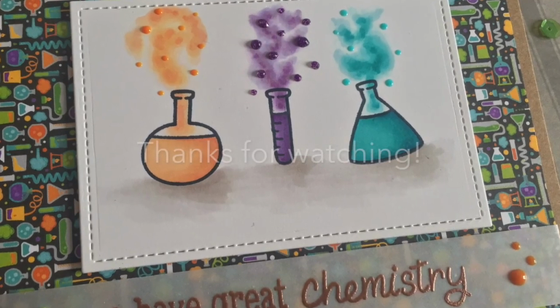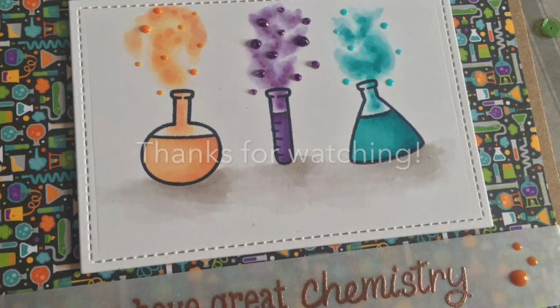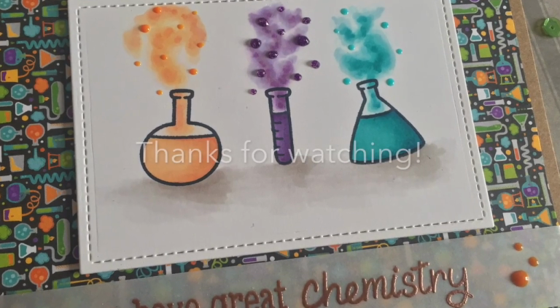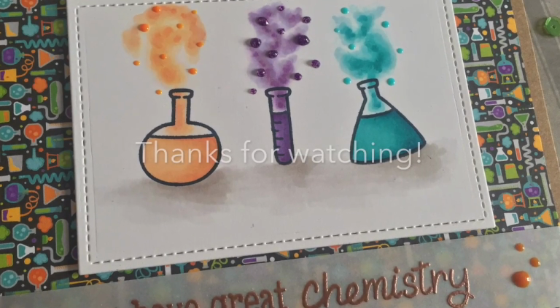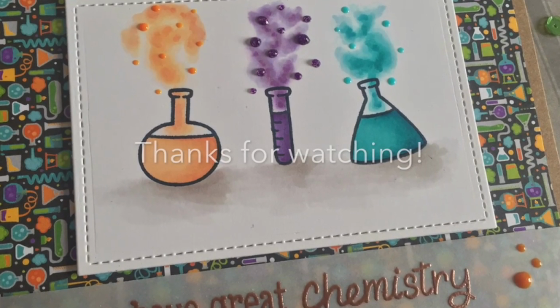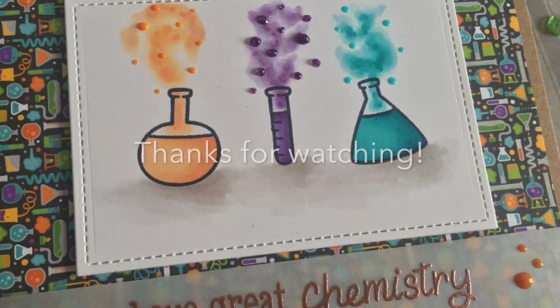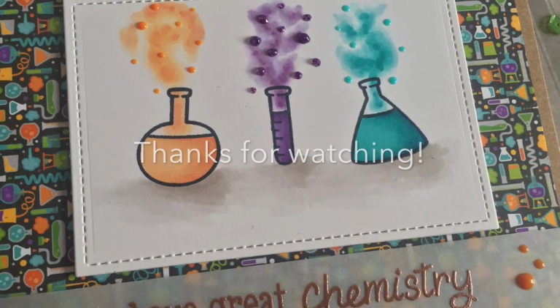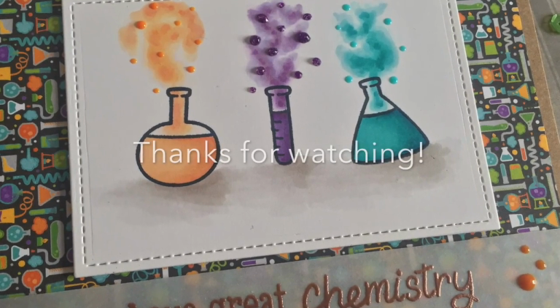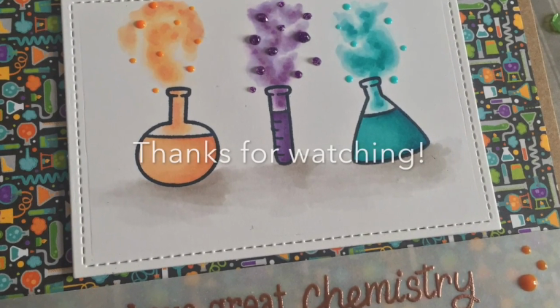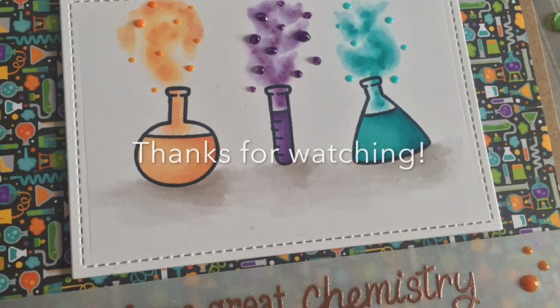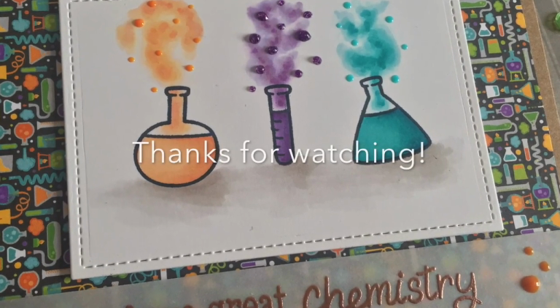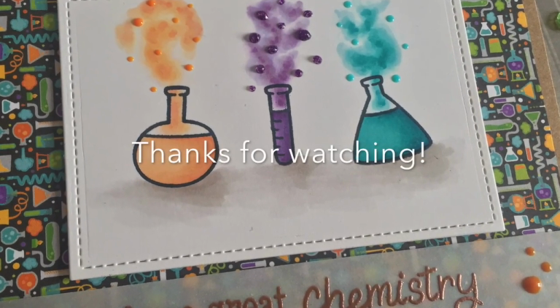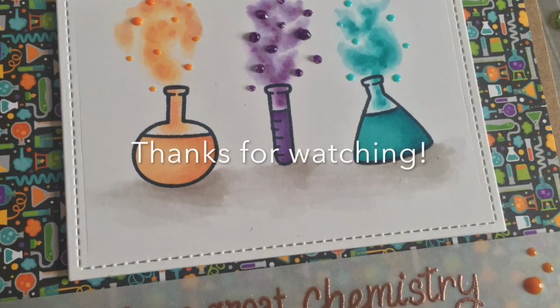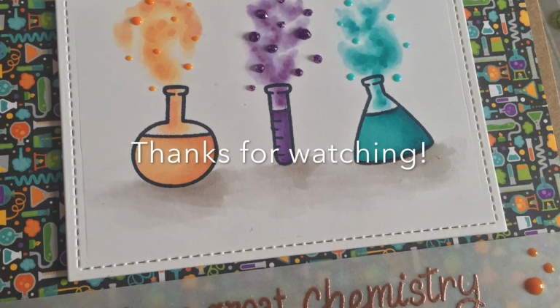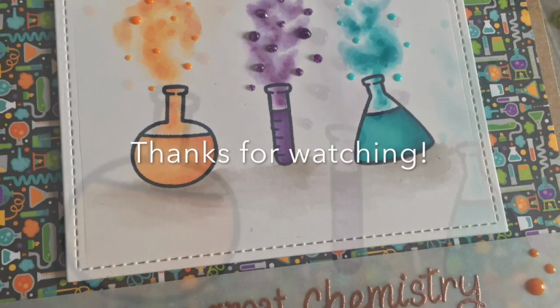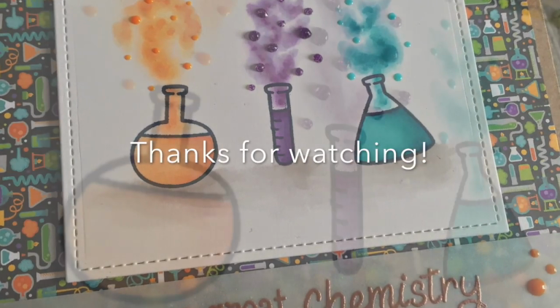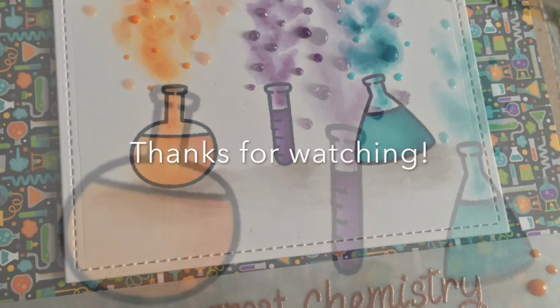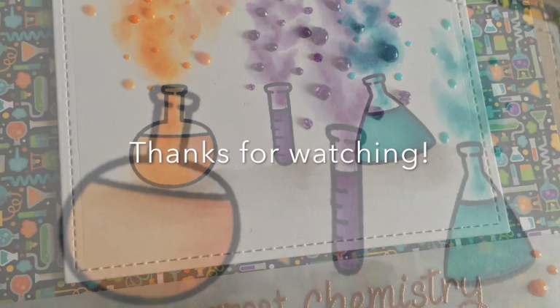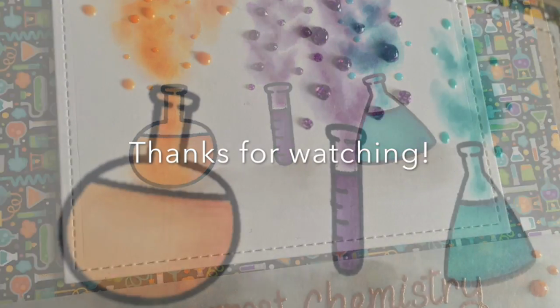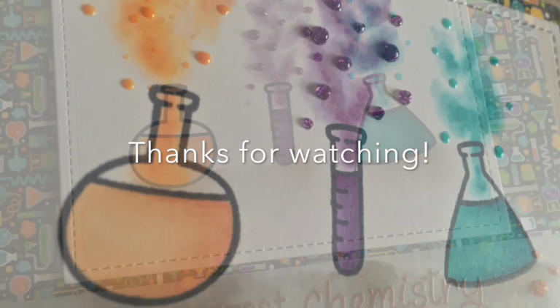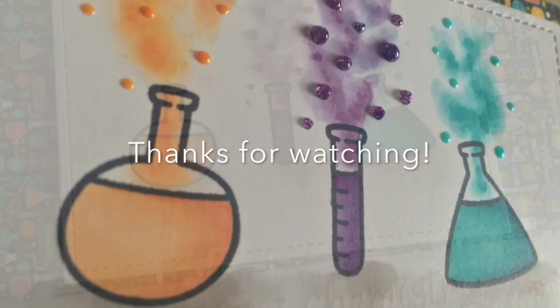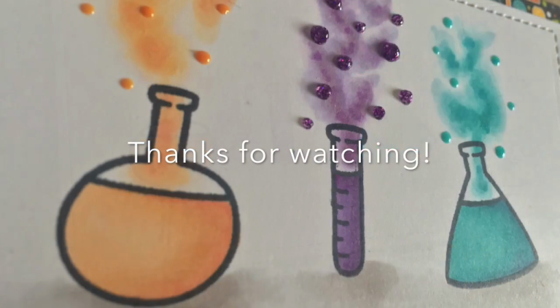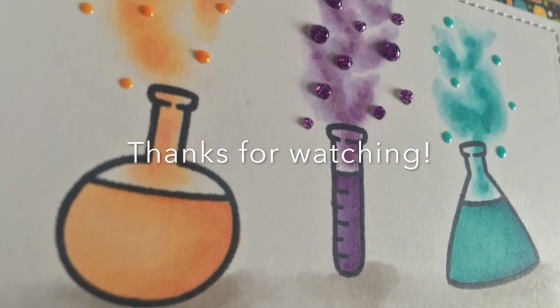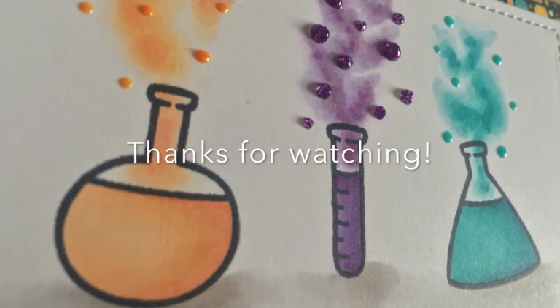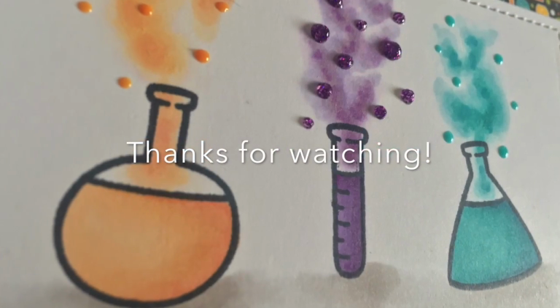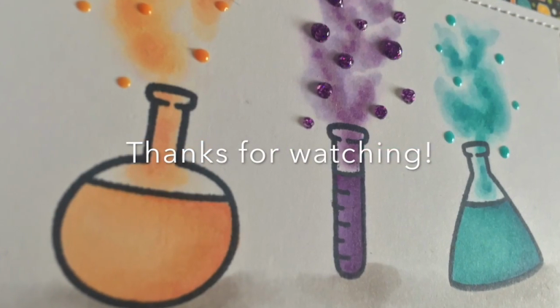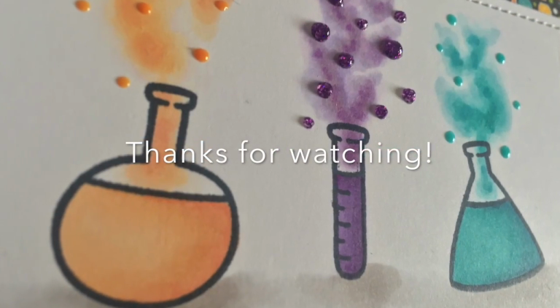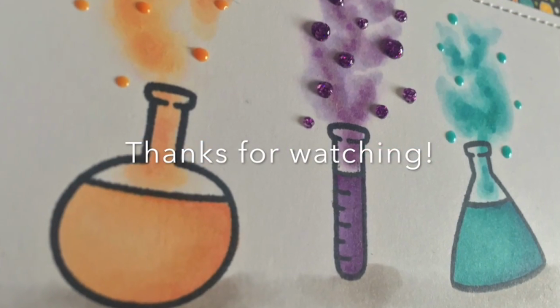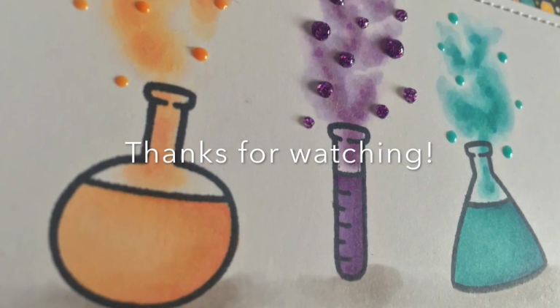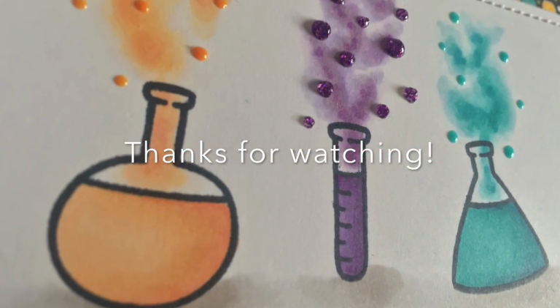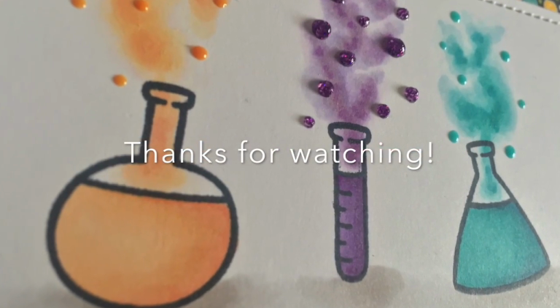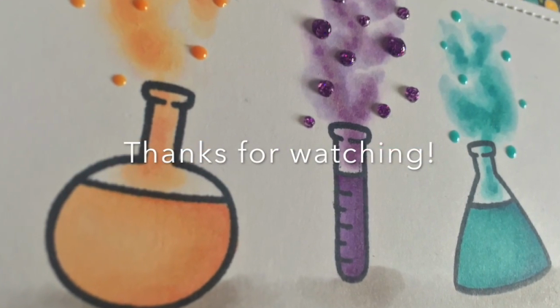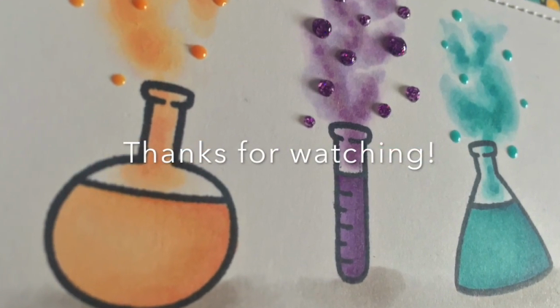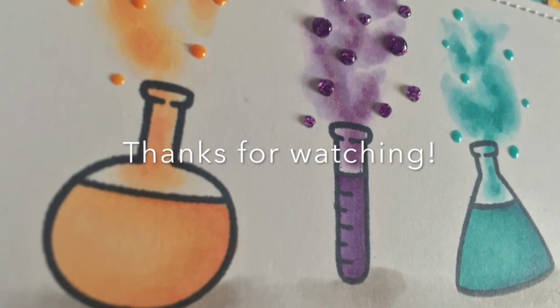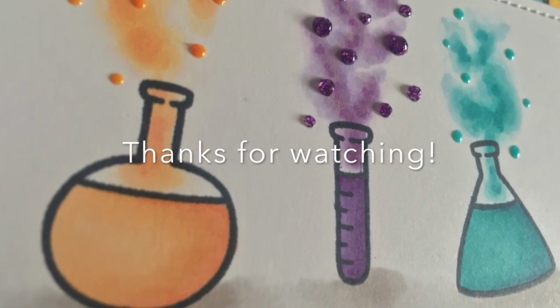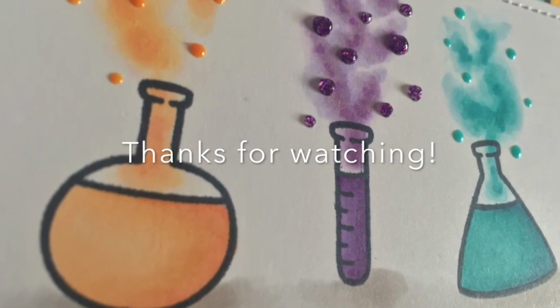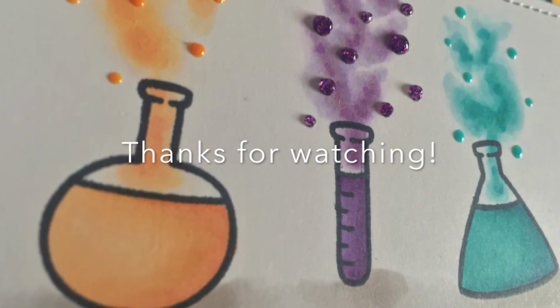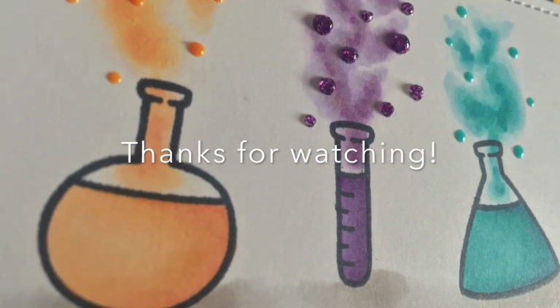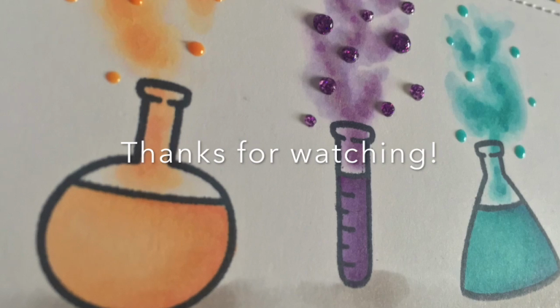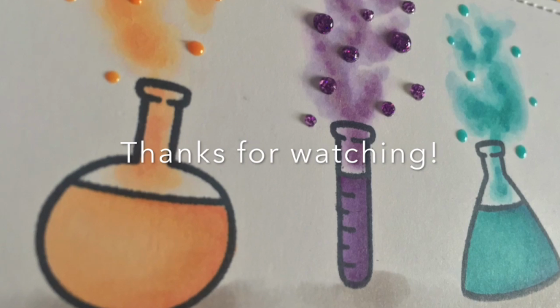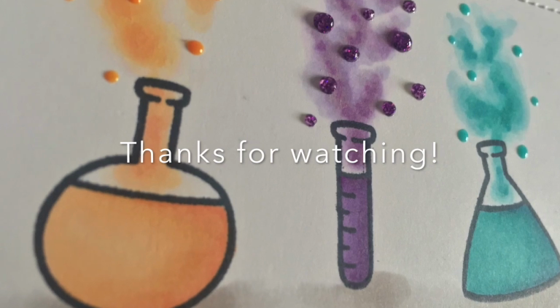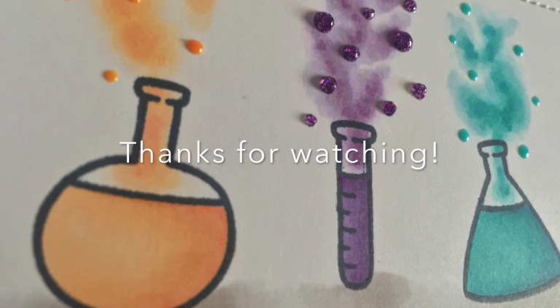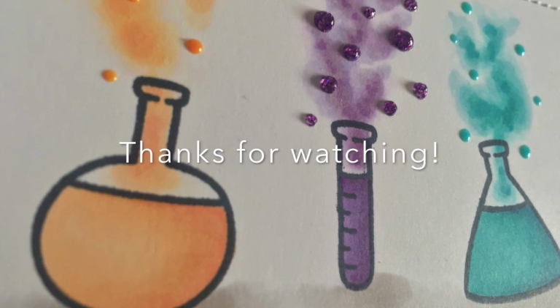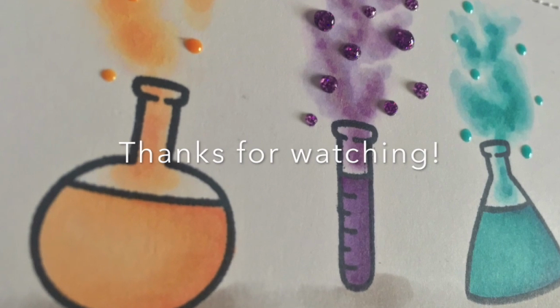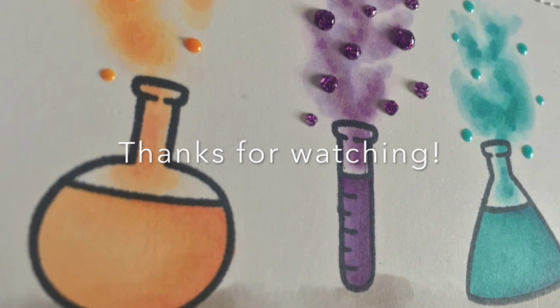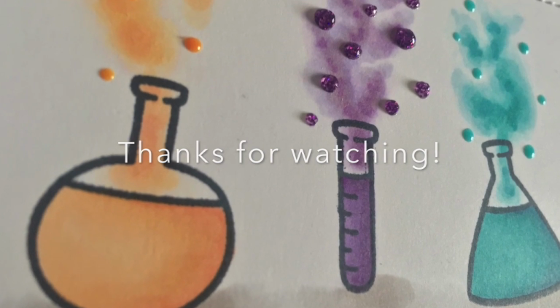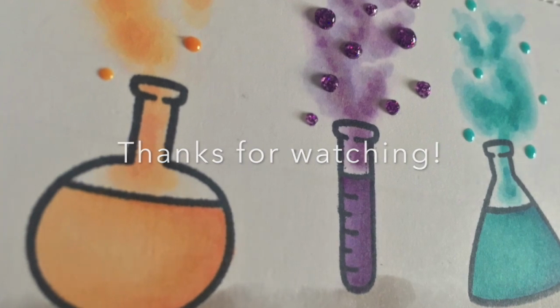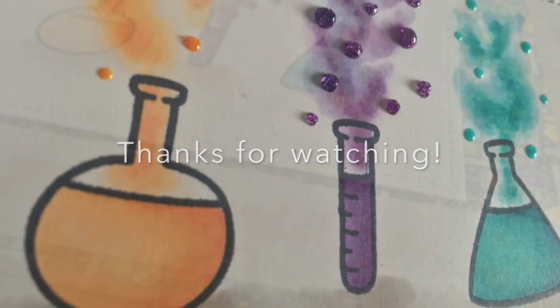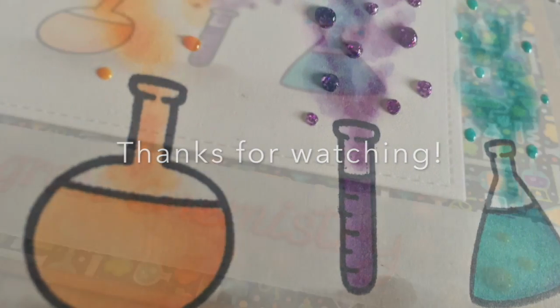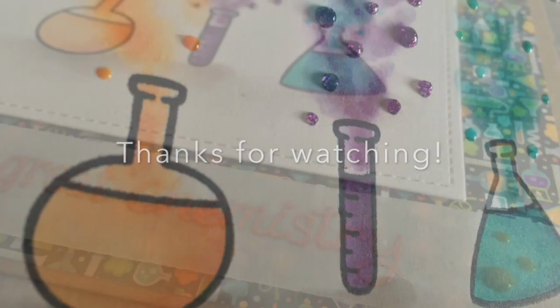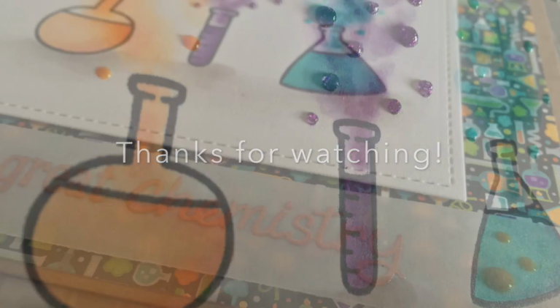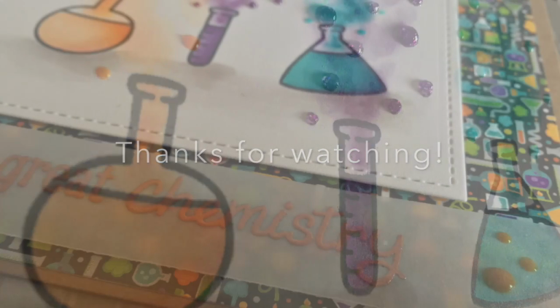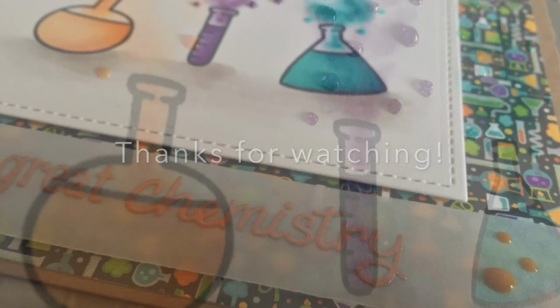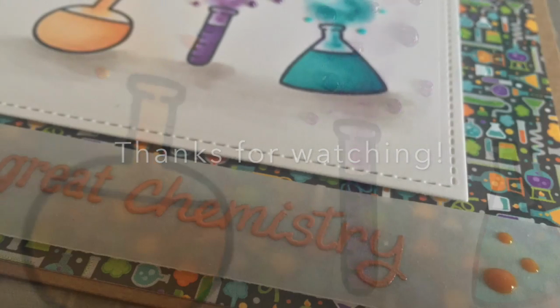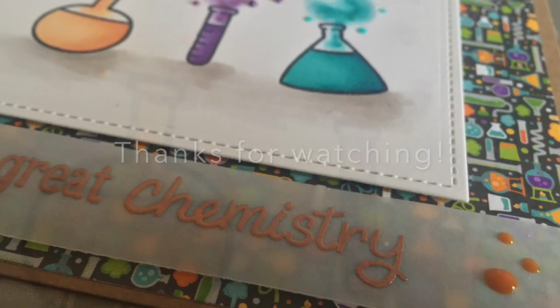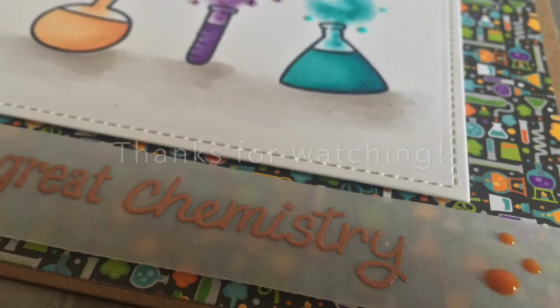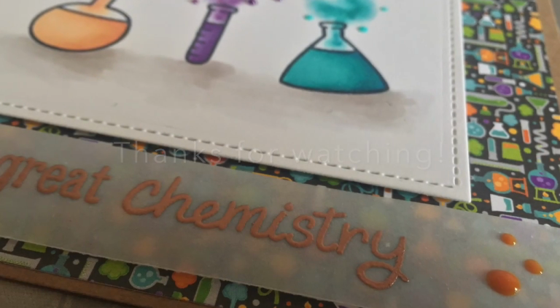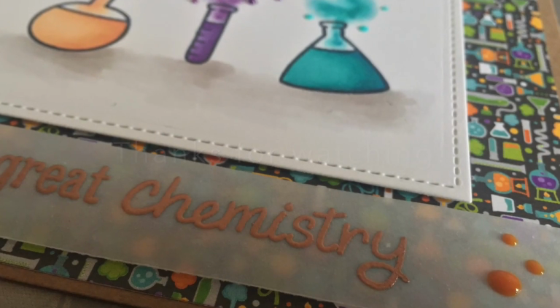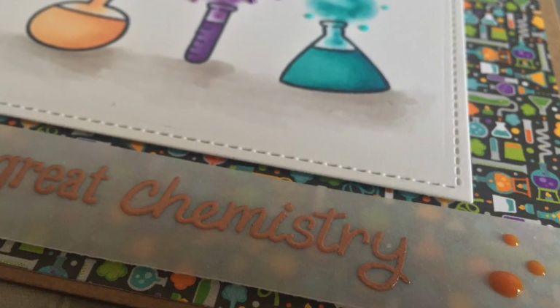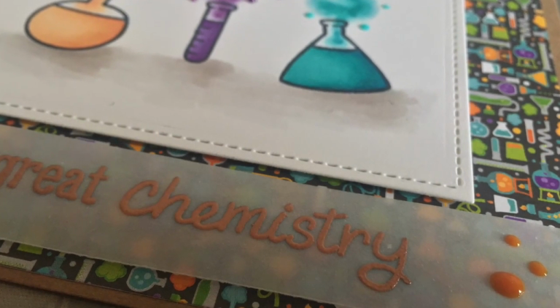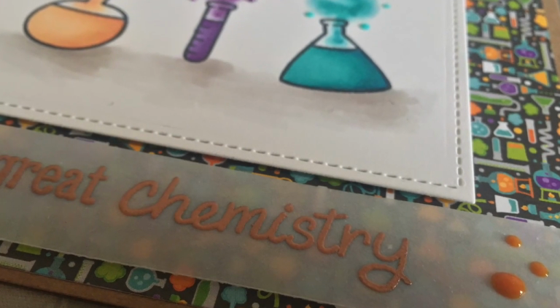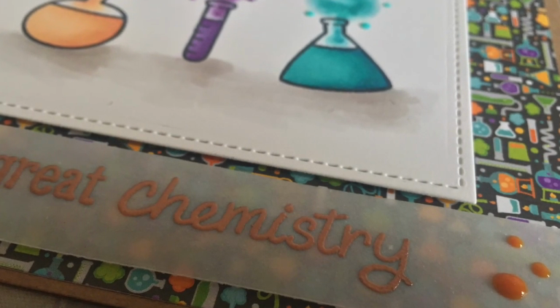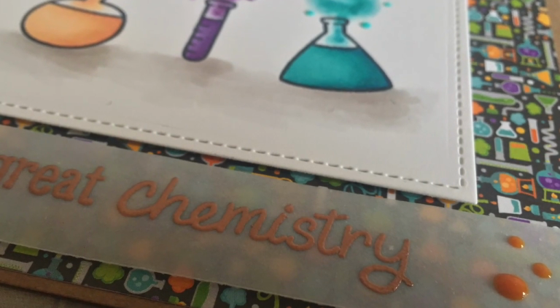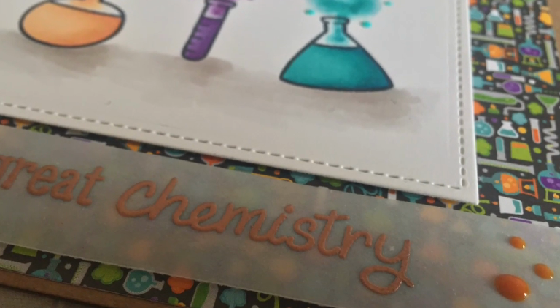I hope you enjoyed this week's video. Thanks for watching — please like, comment and subscribe, and I'll see you next time. Bye bye!